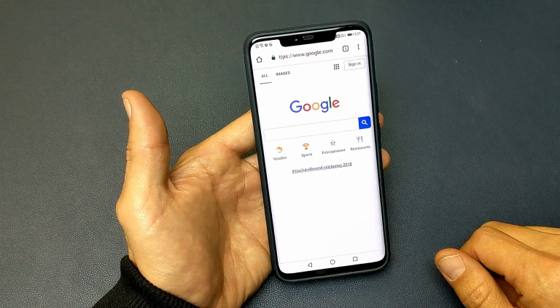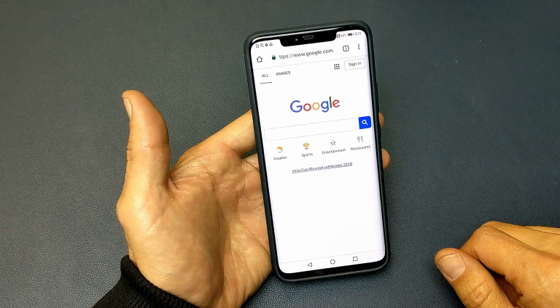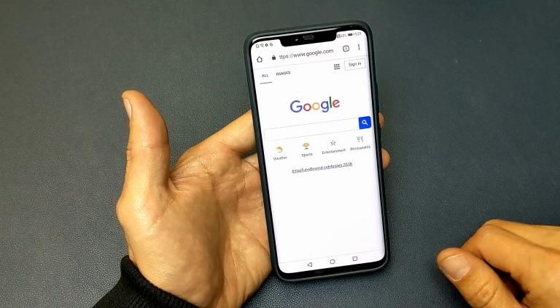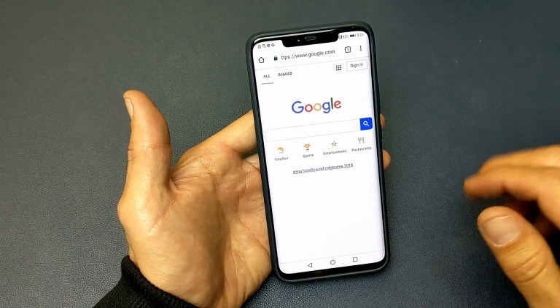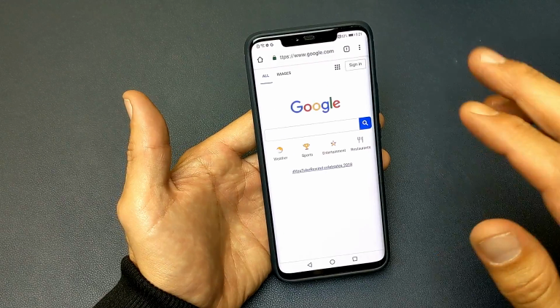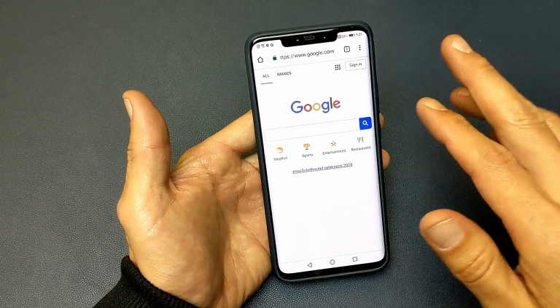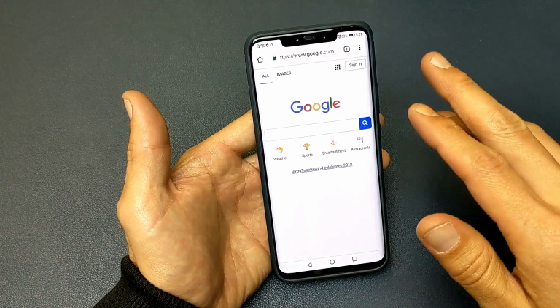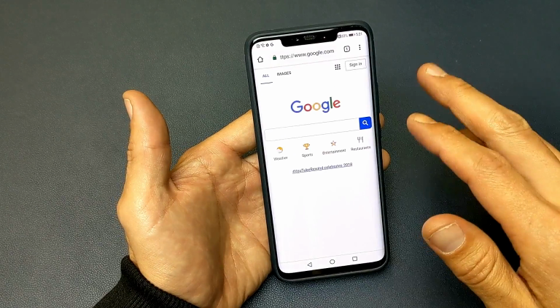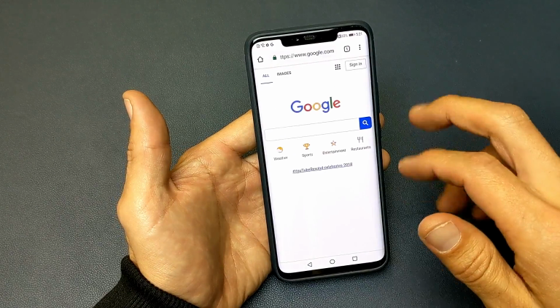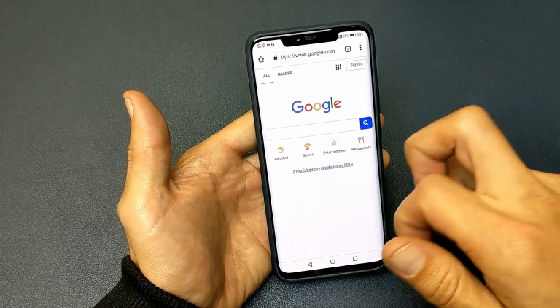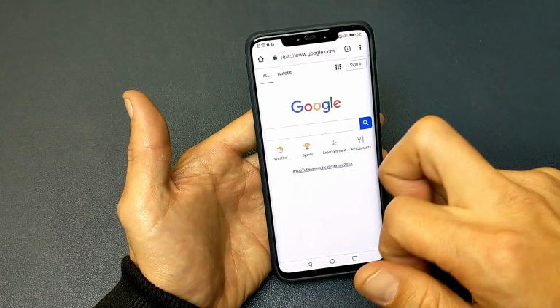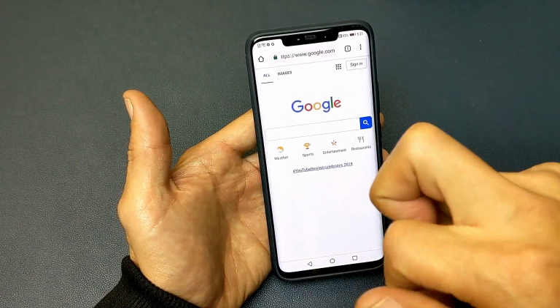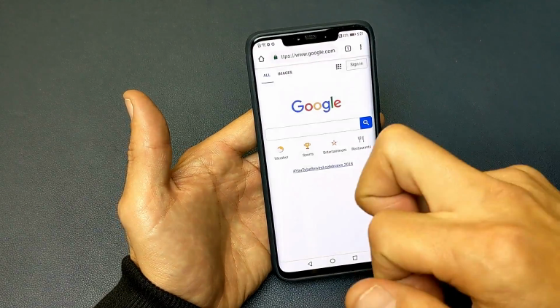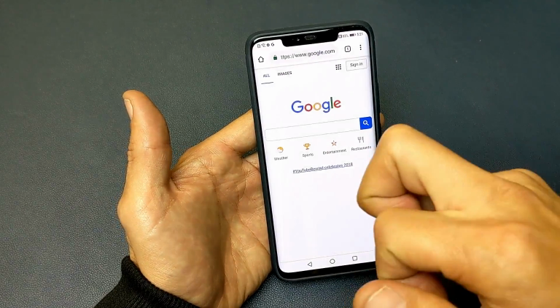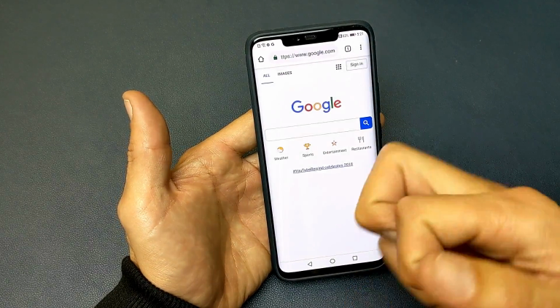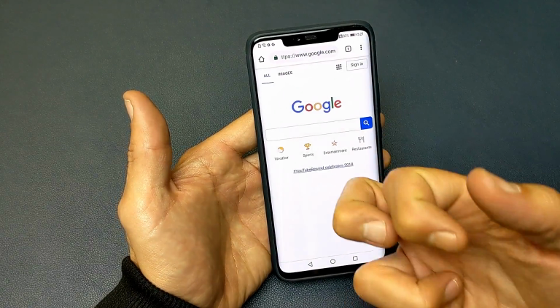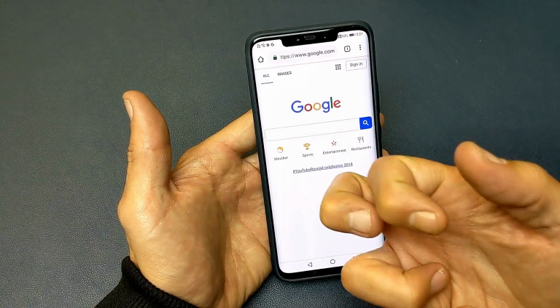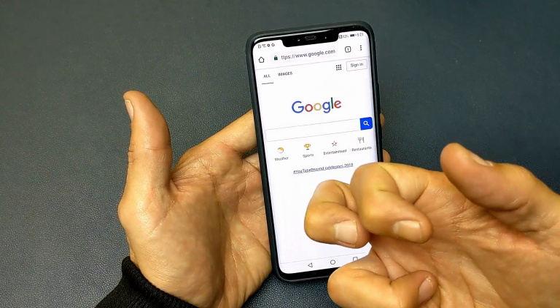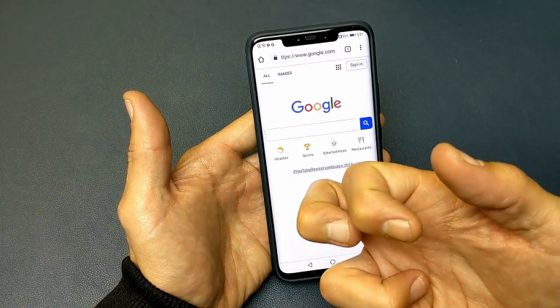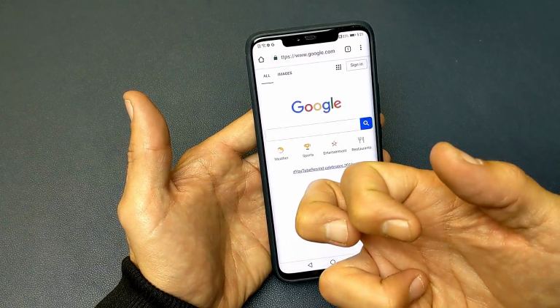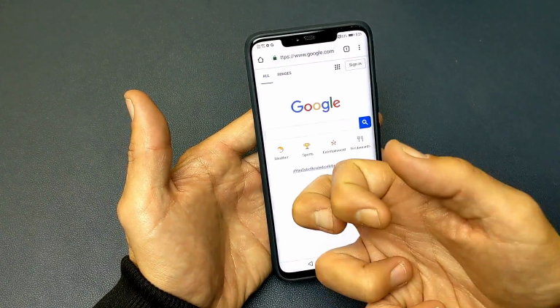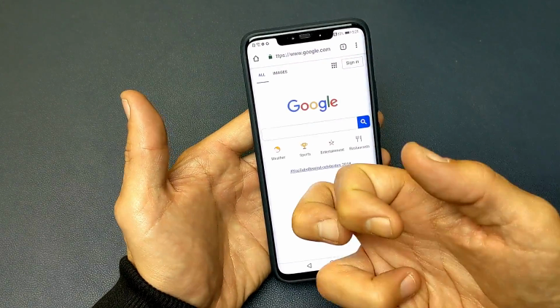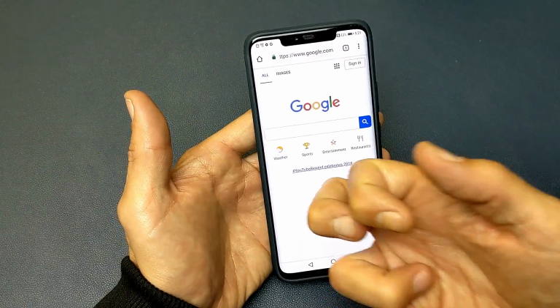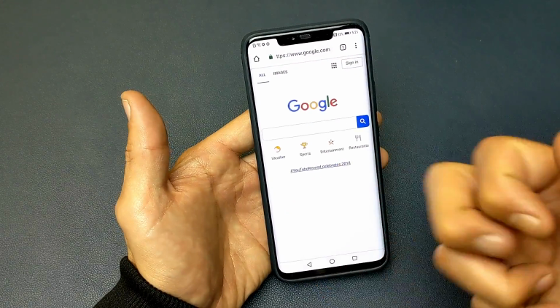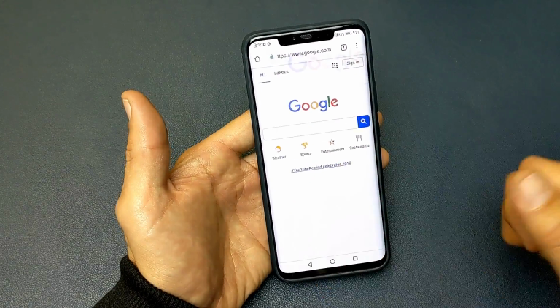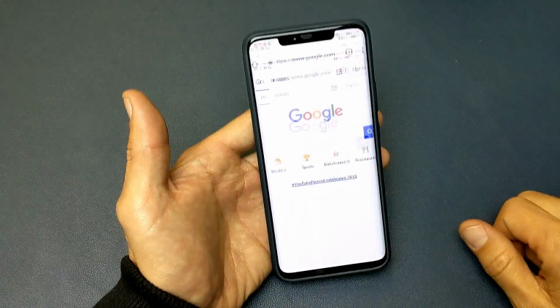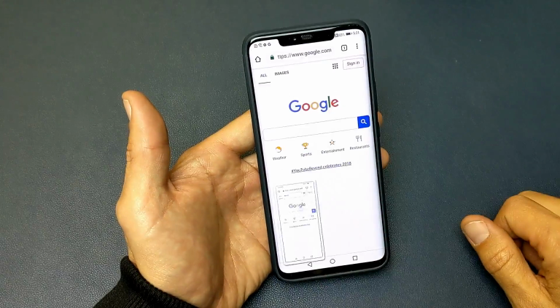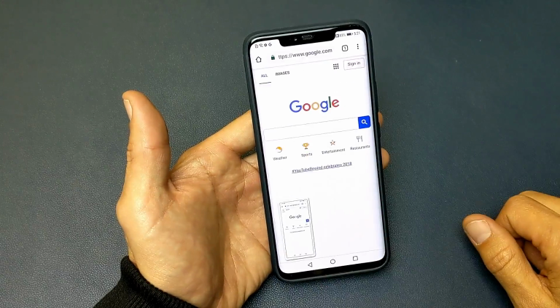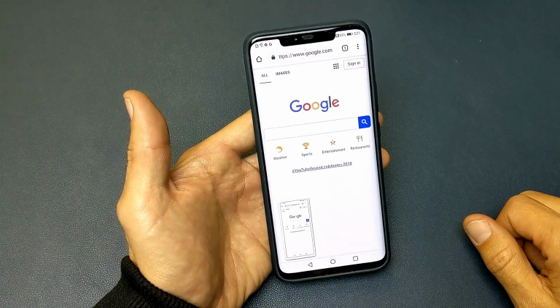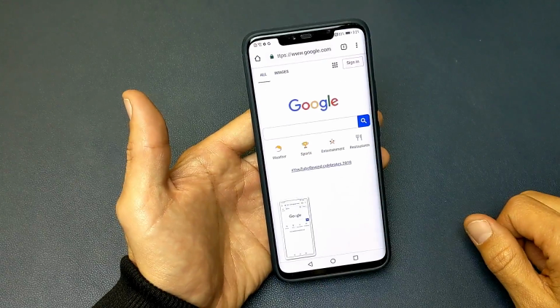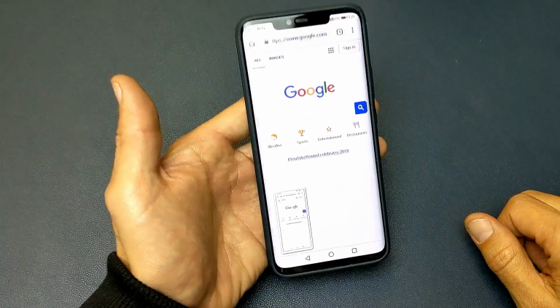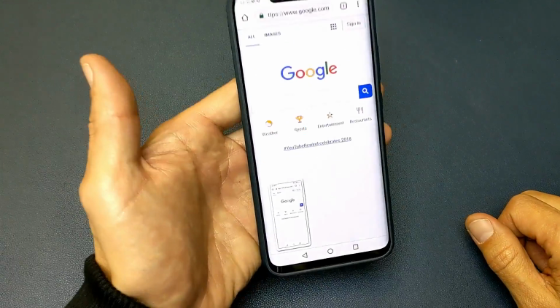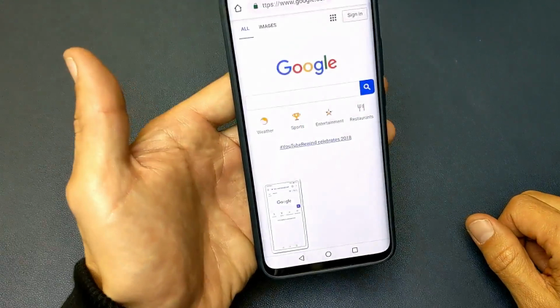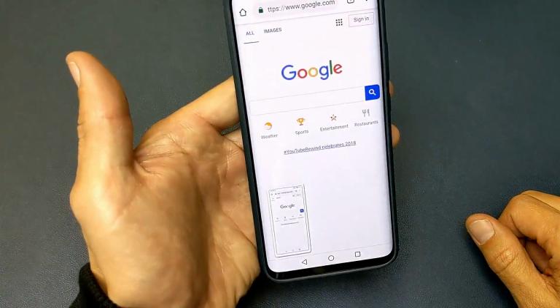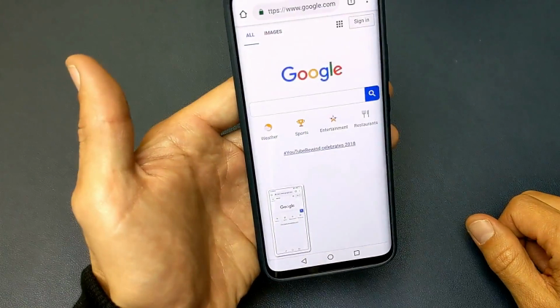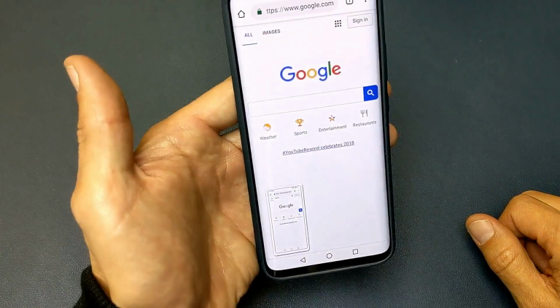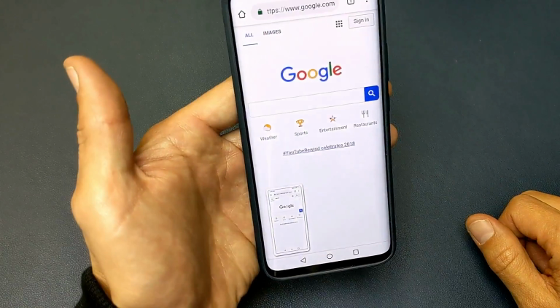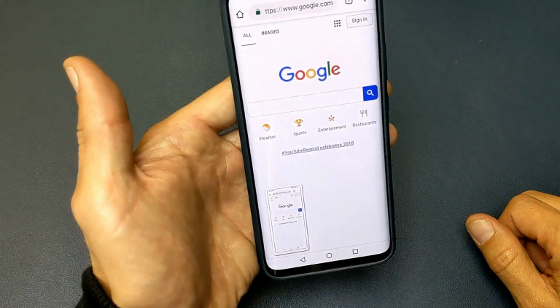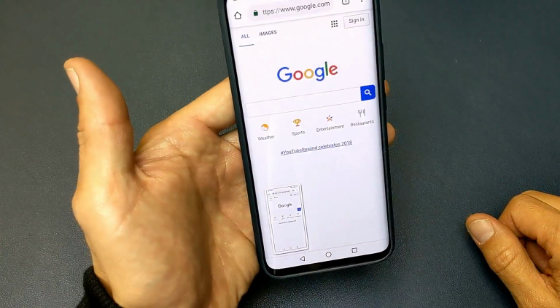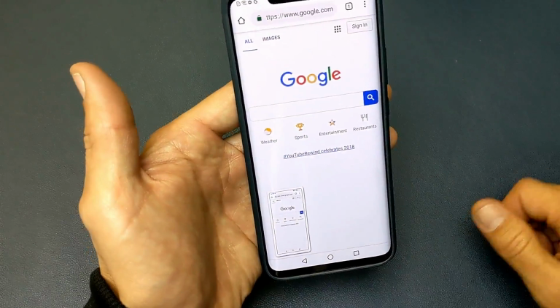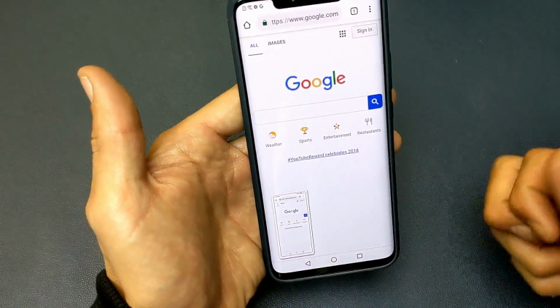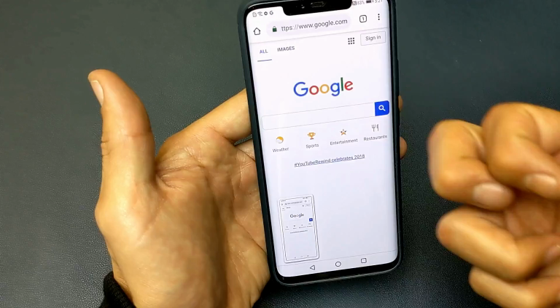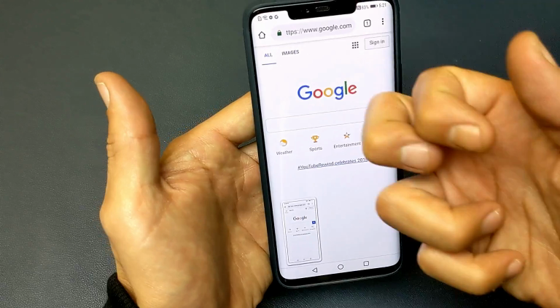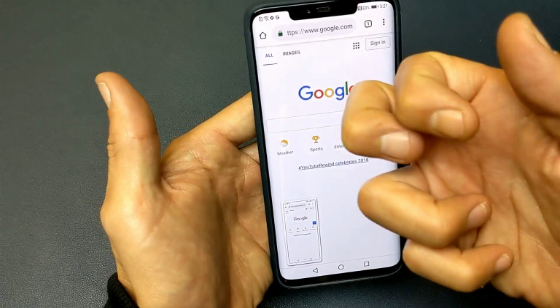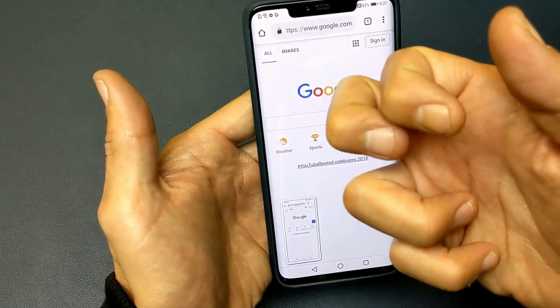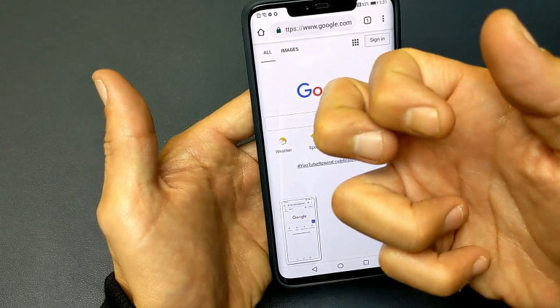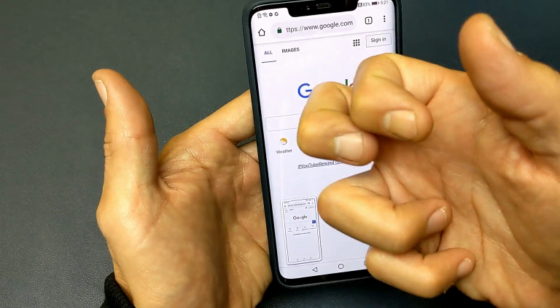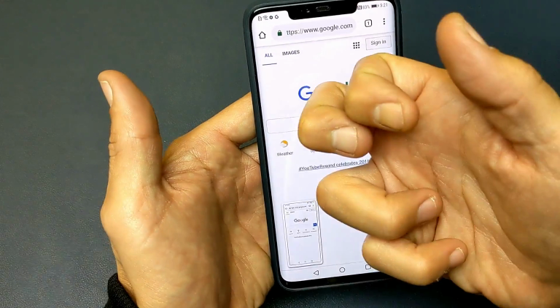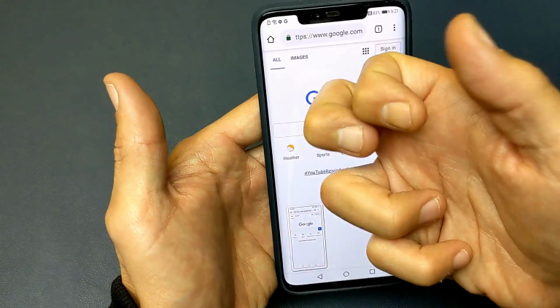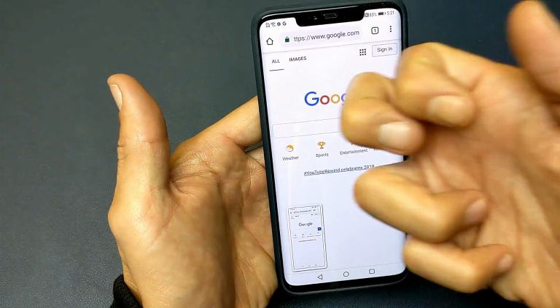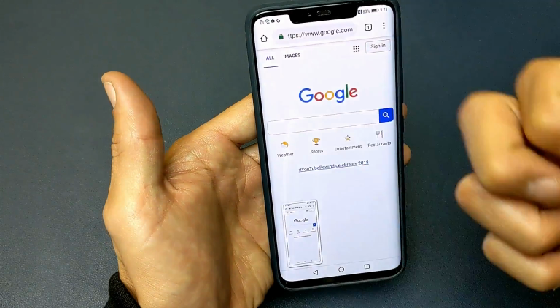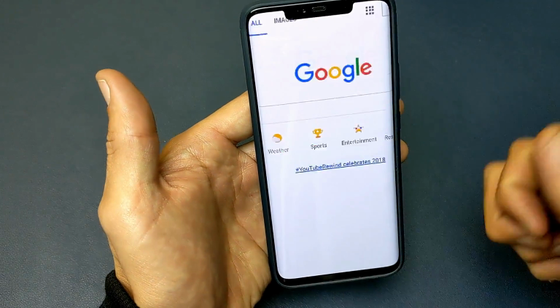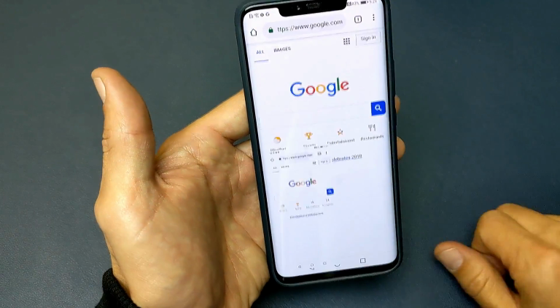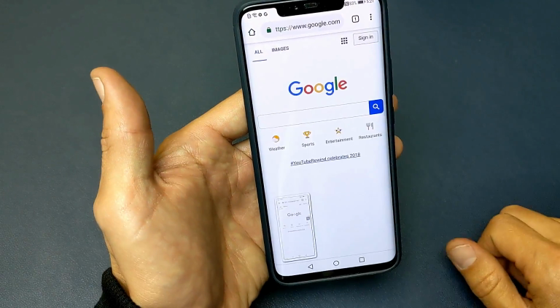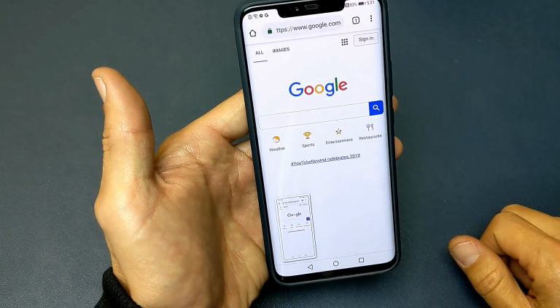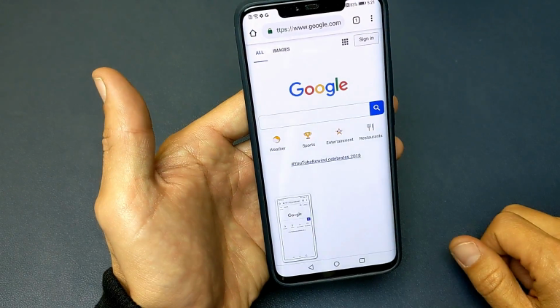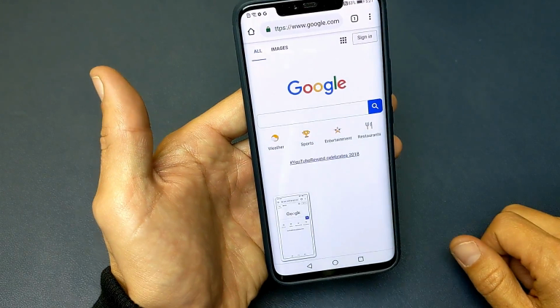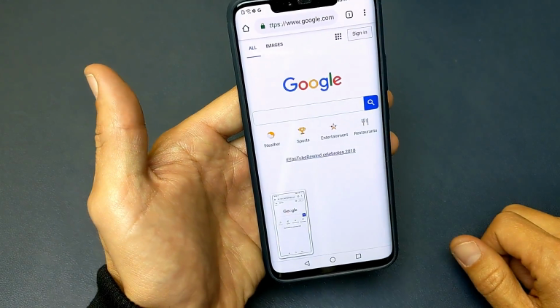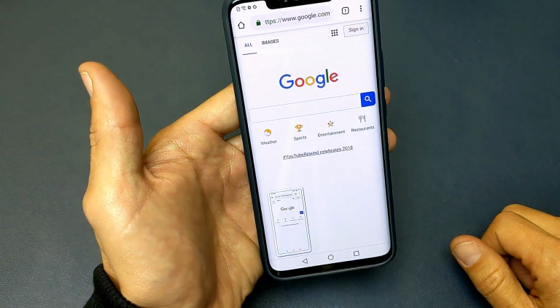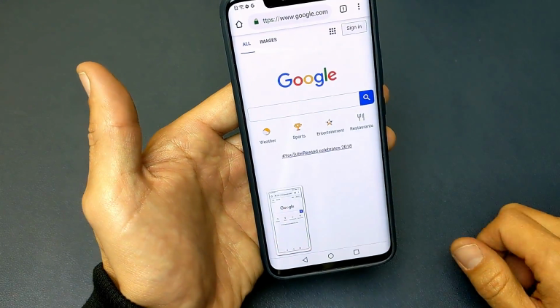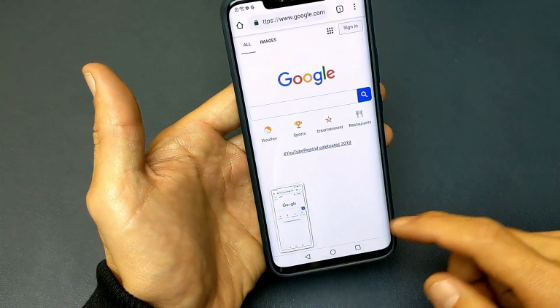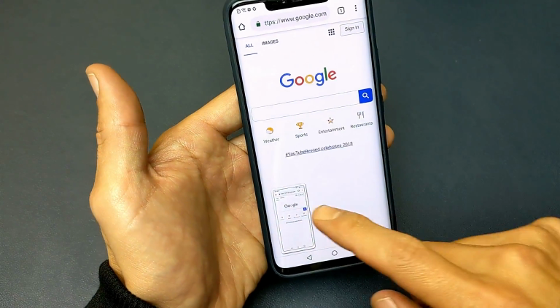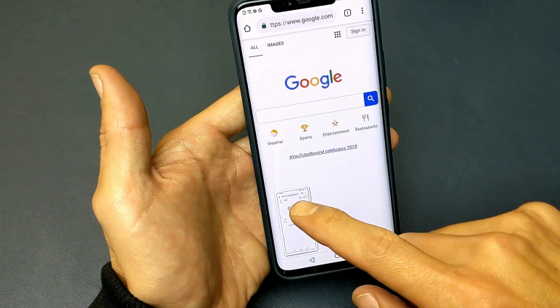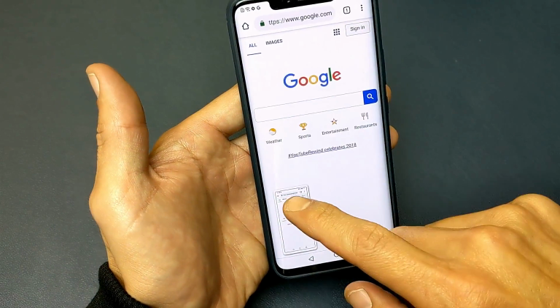And for the third method, you can use your knuckle and just tap twice just like that. Just like that.